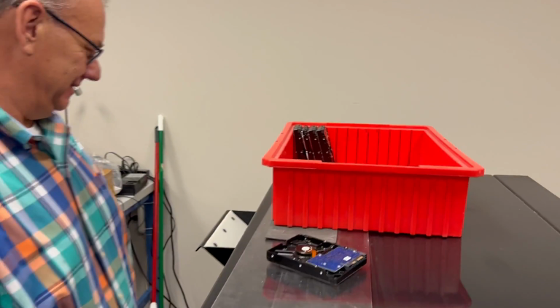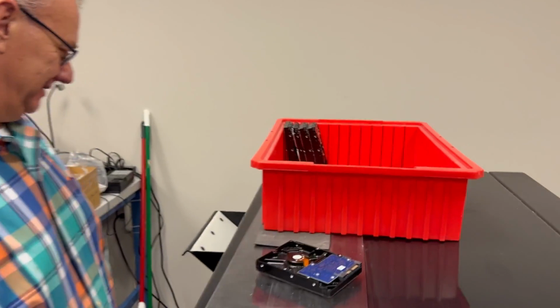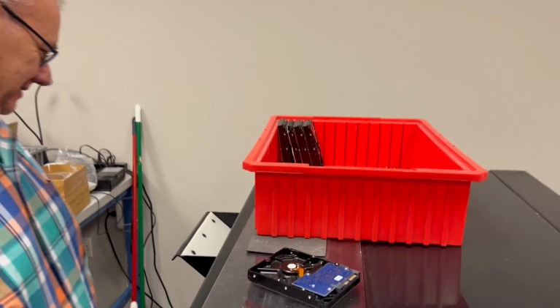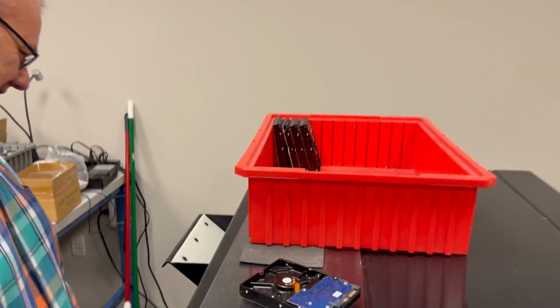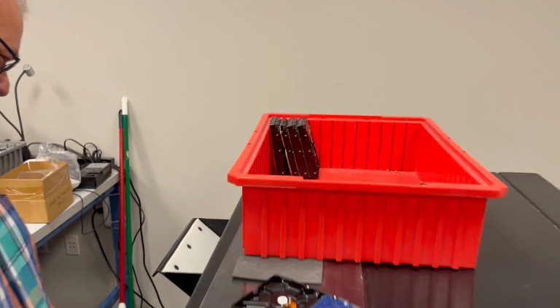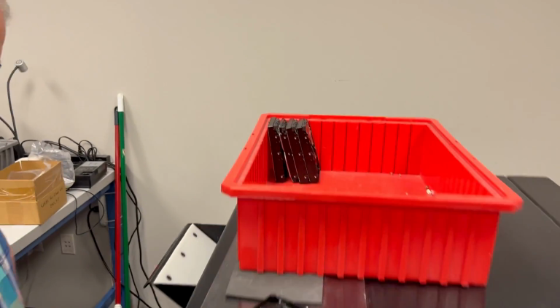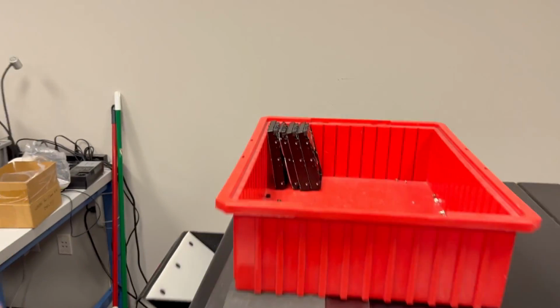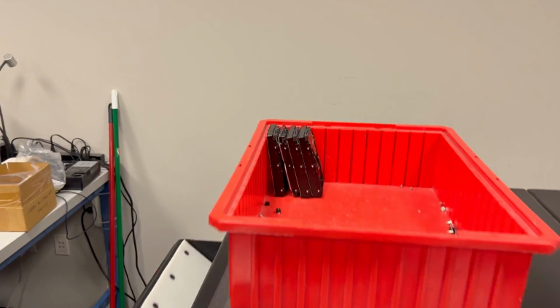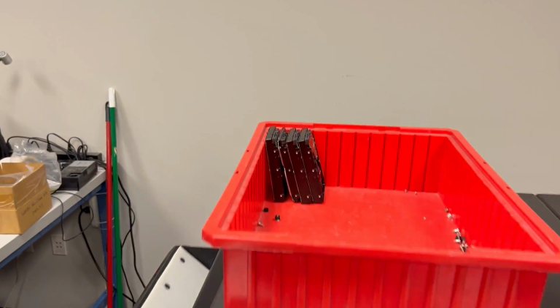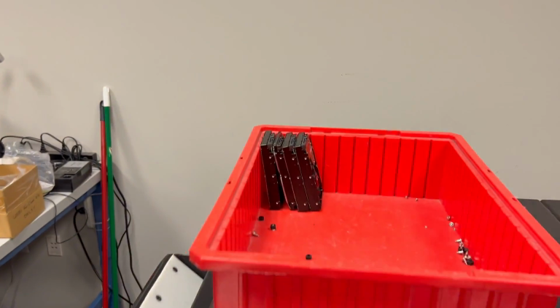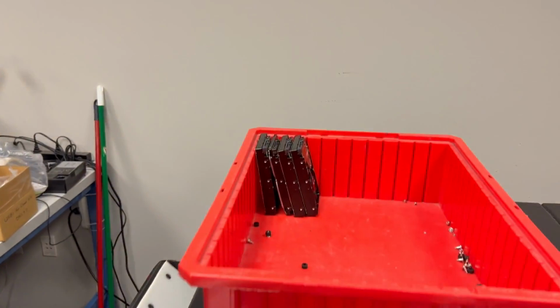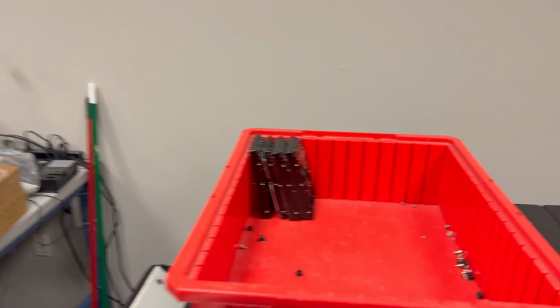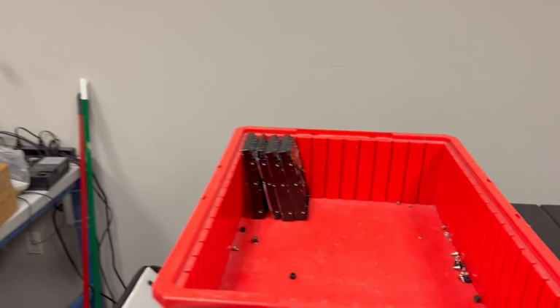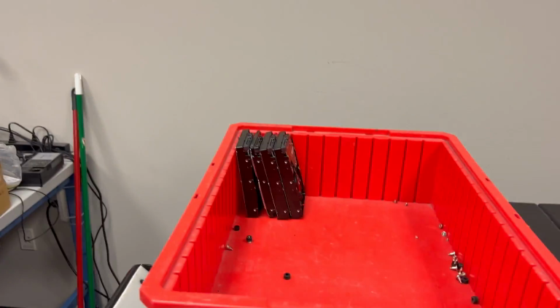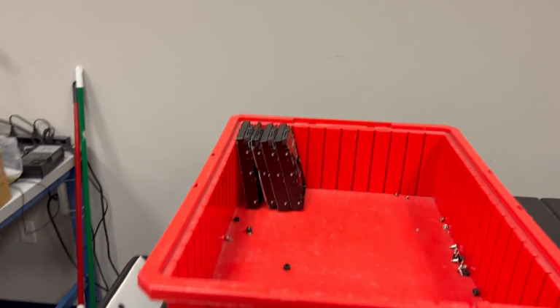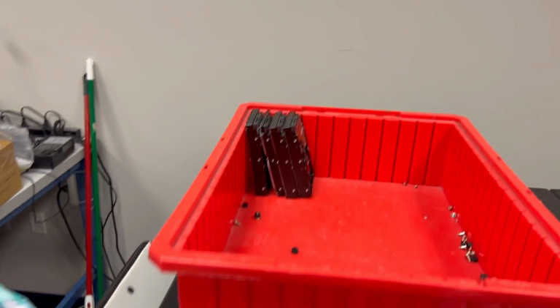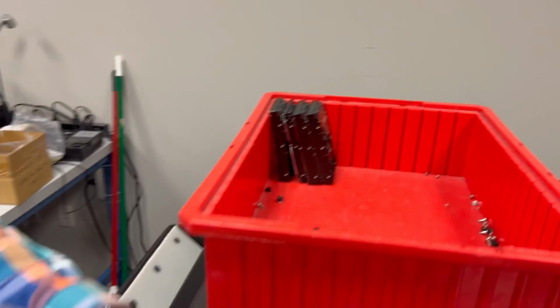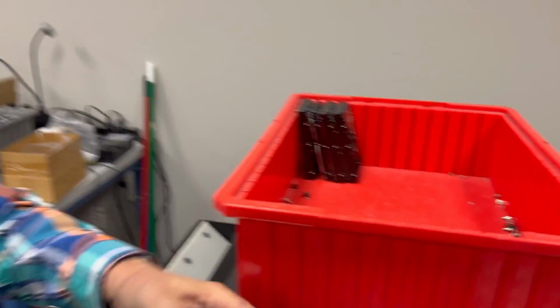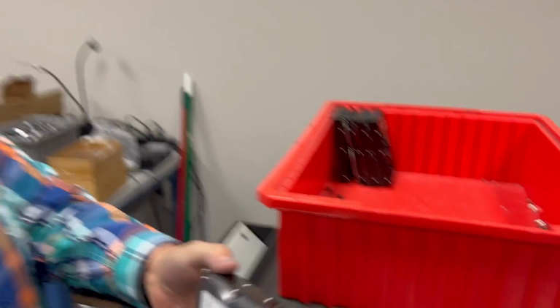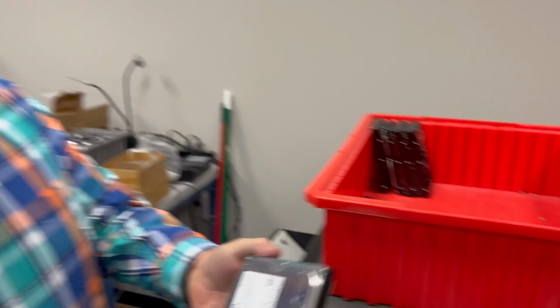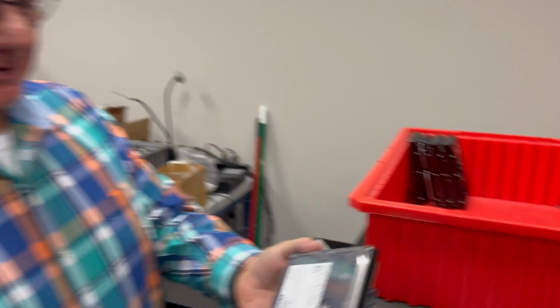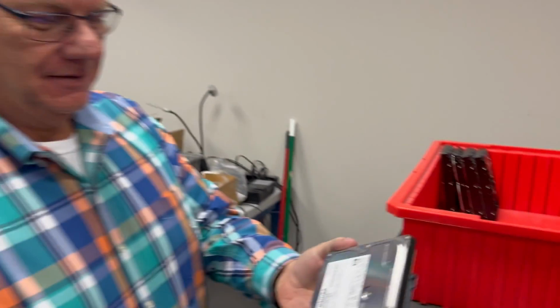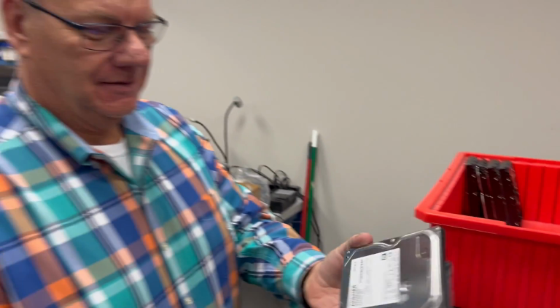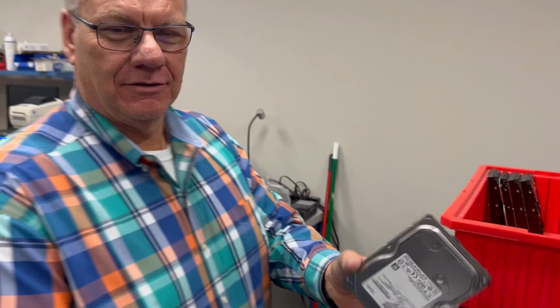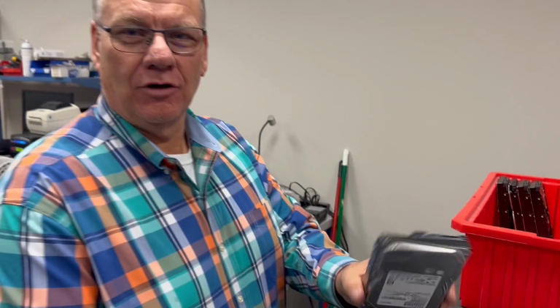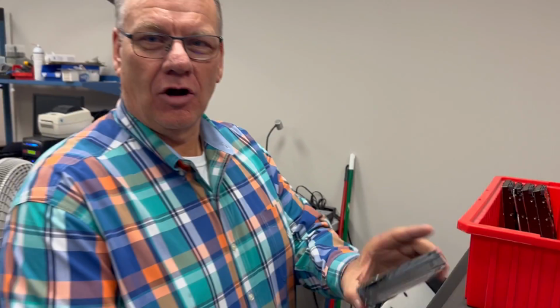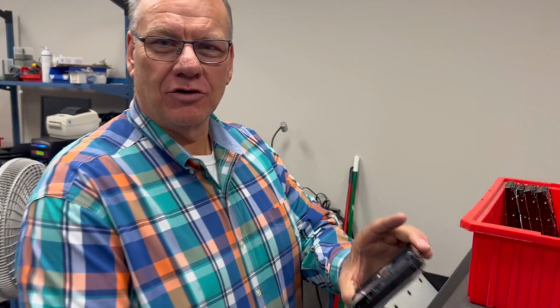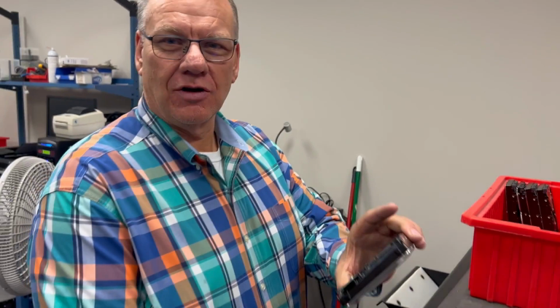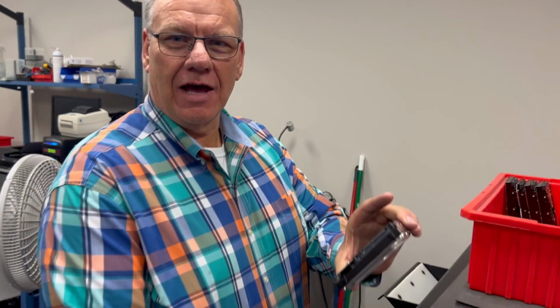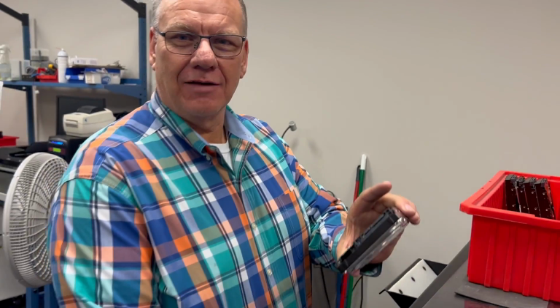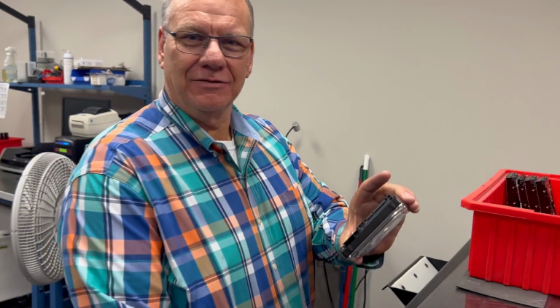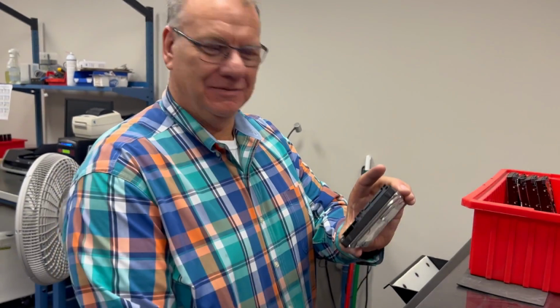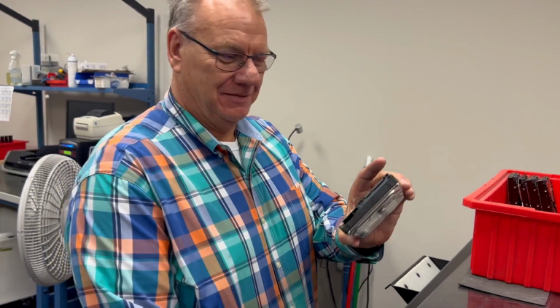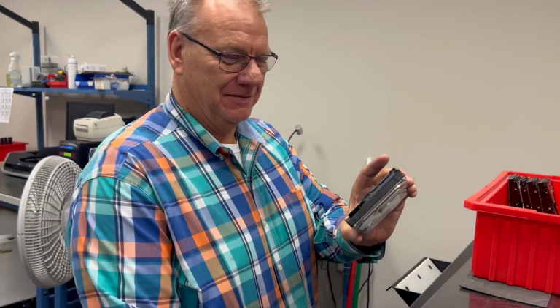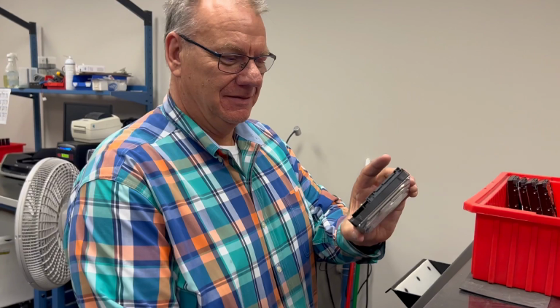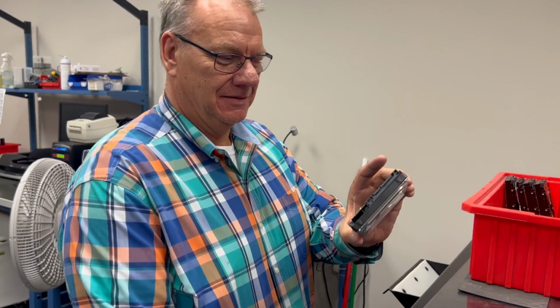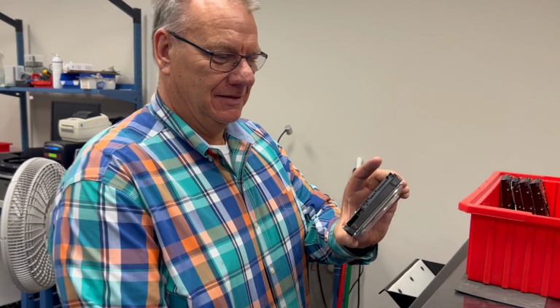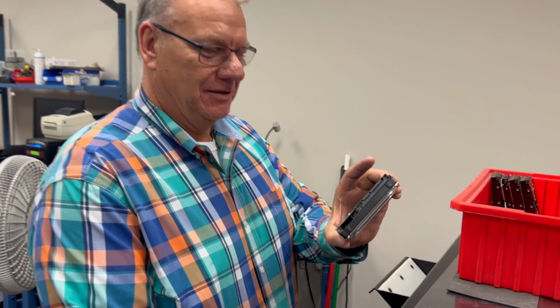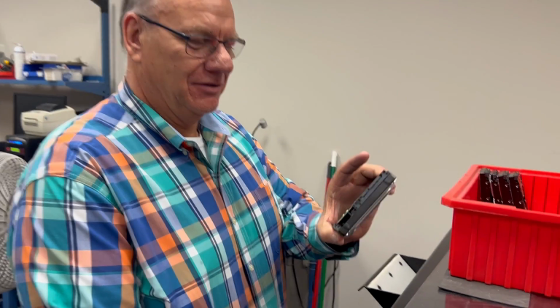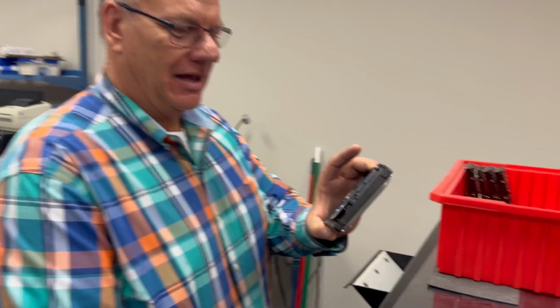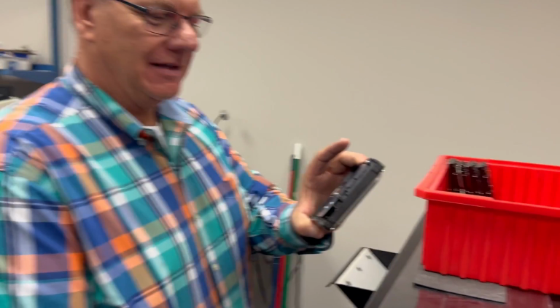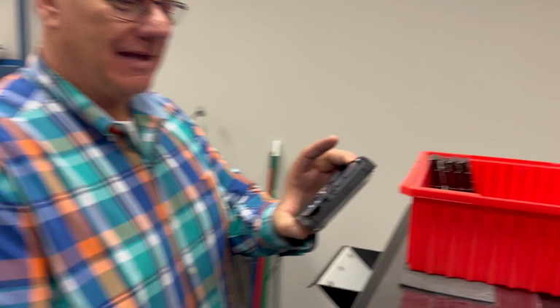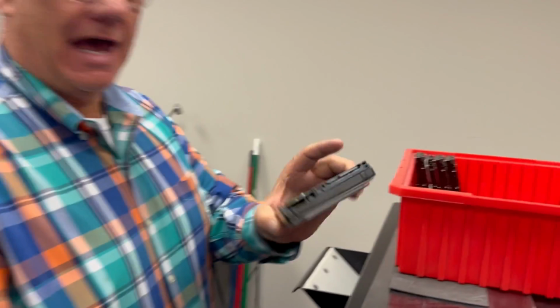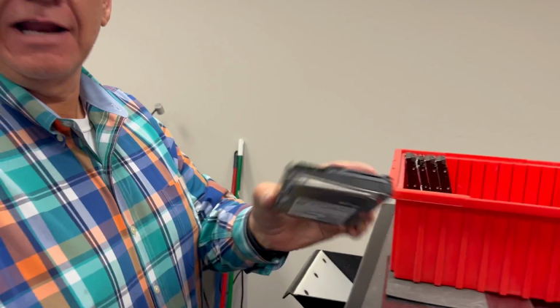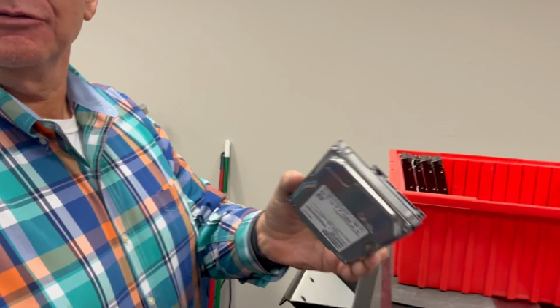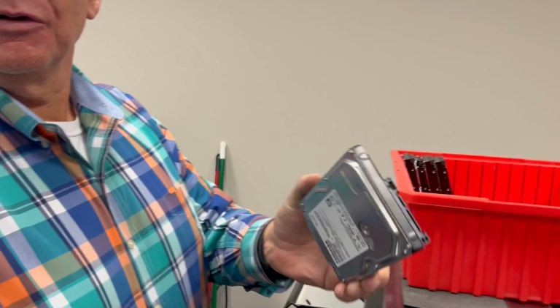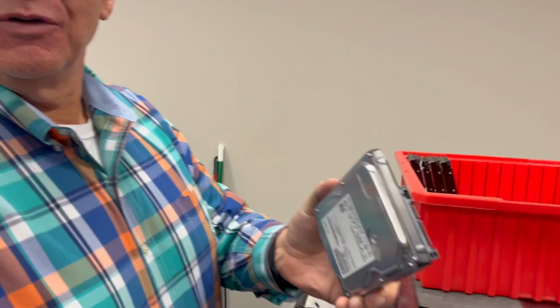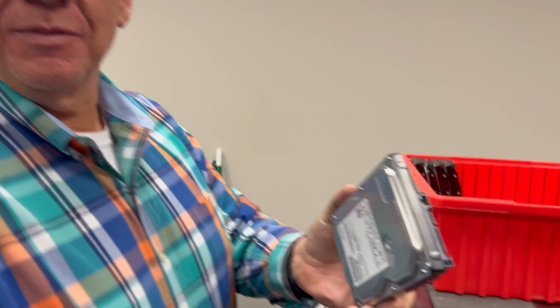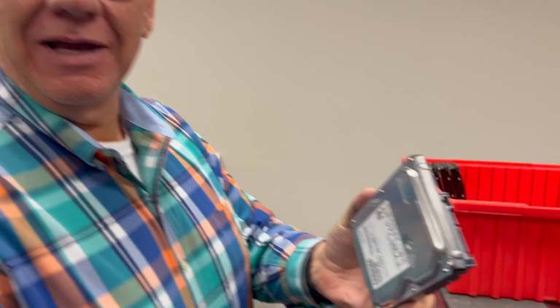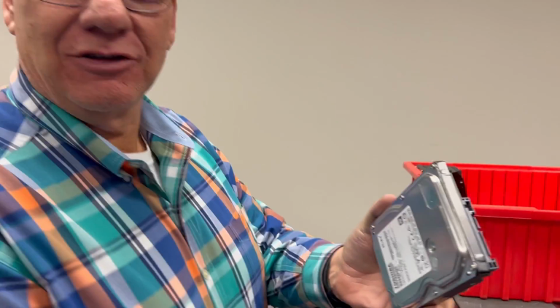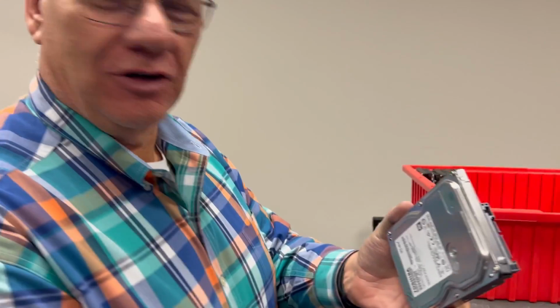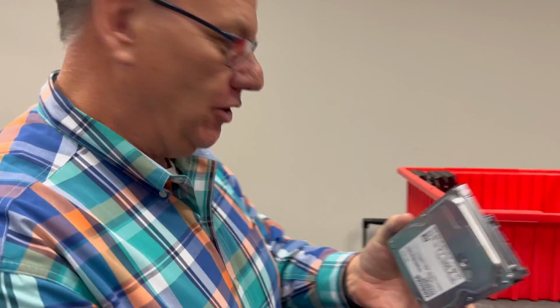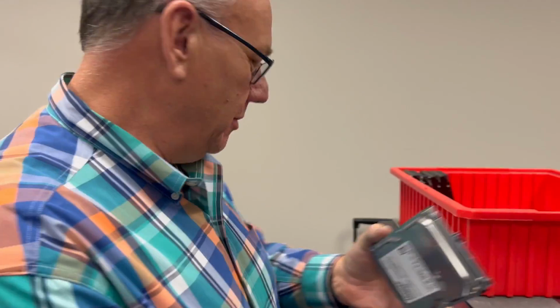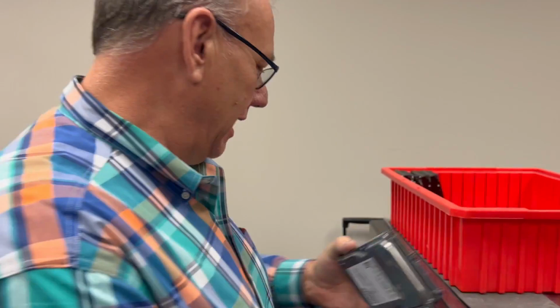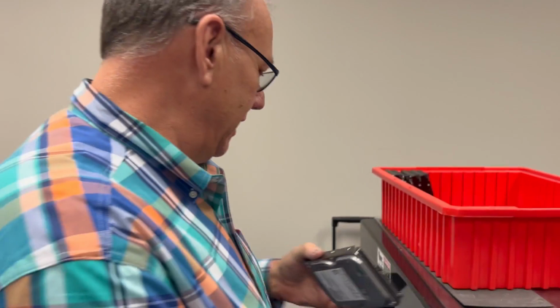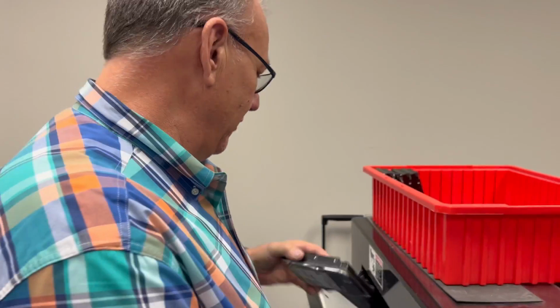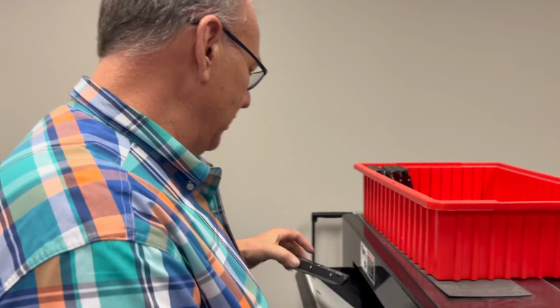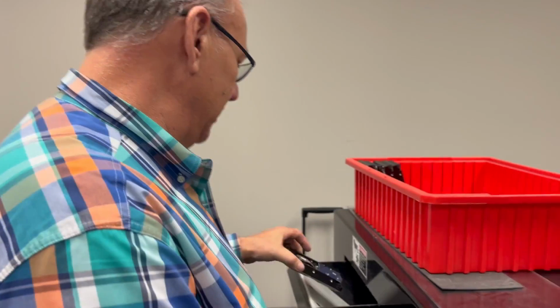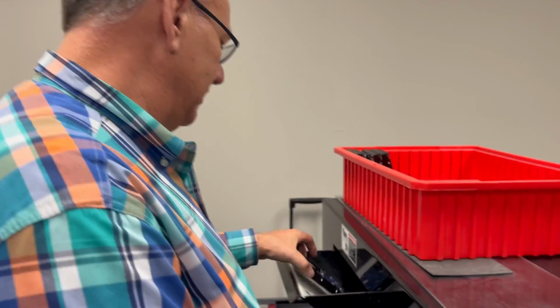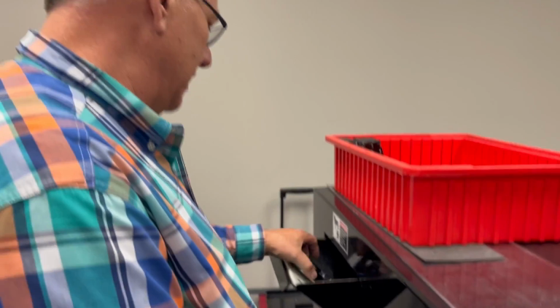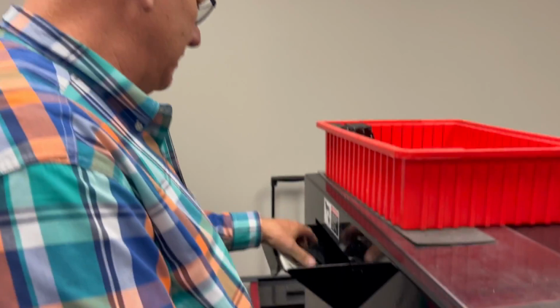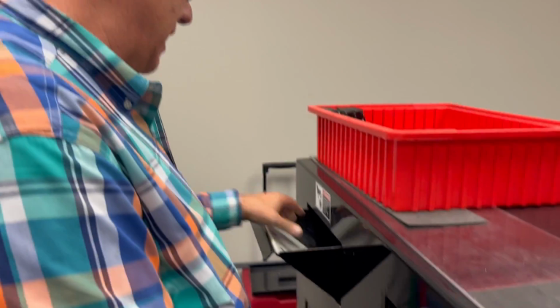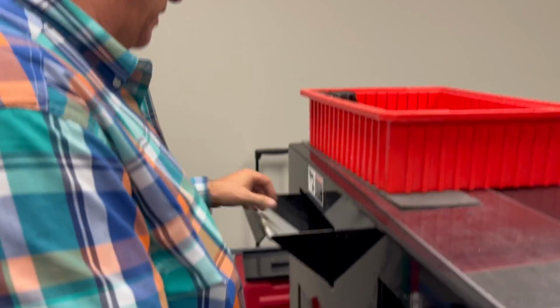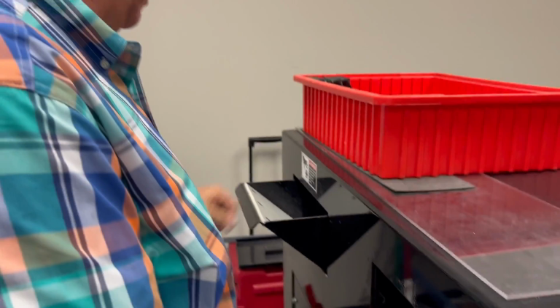All right, so what are we doing here? Hard drive — got data. We want to make sure nobody ever gets that data.